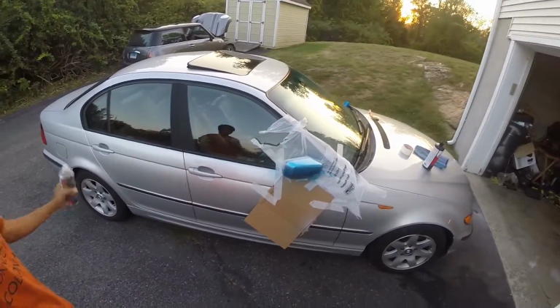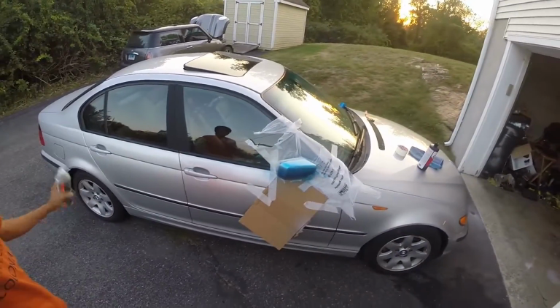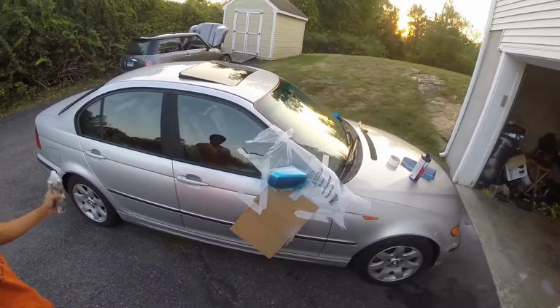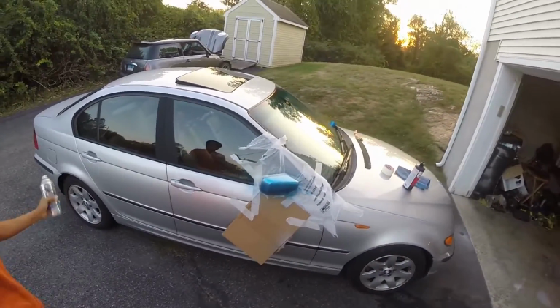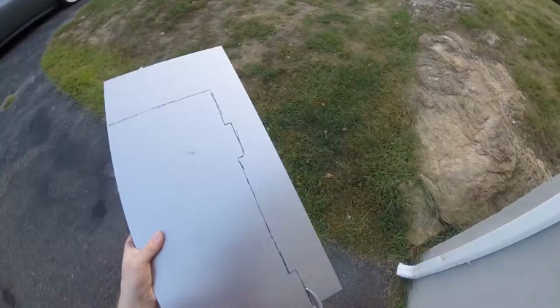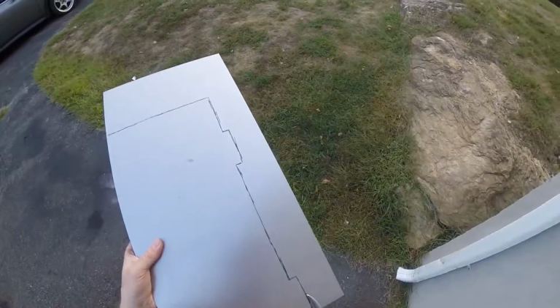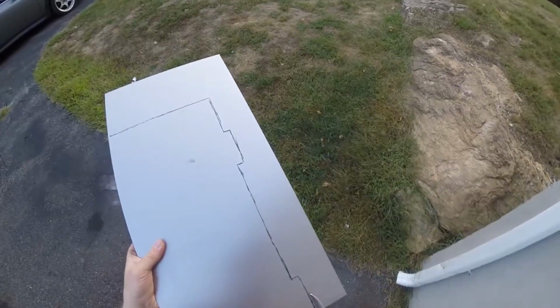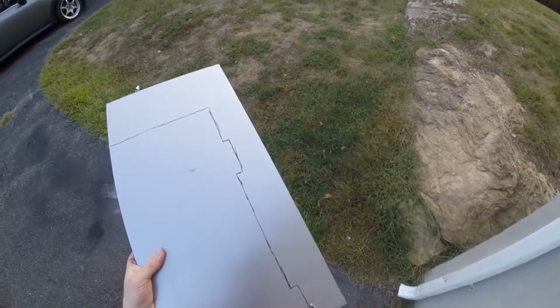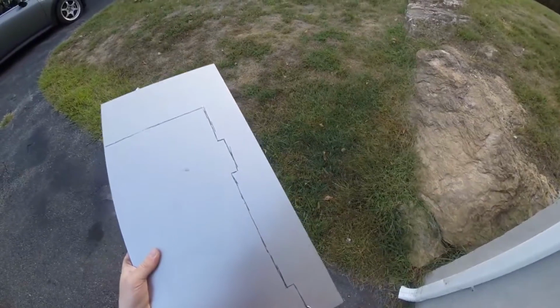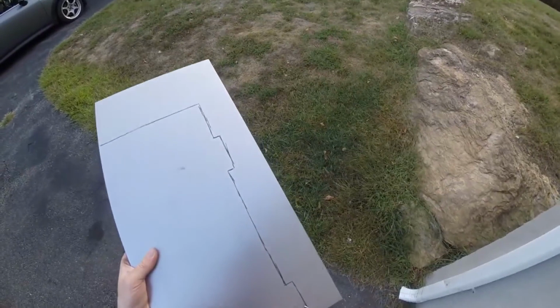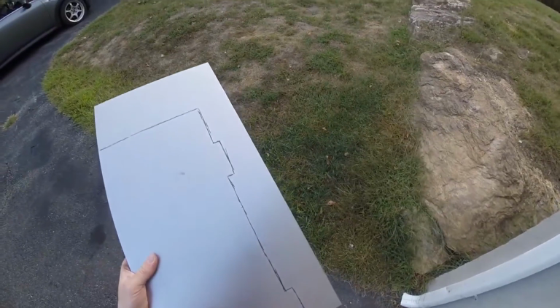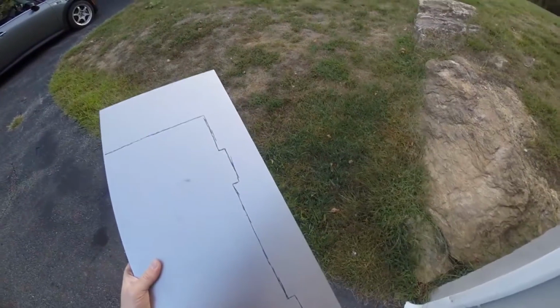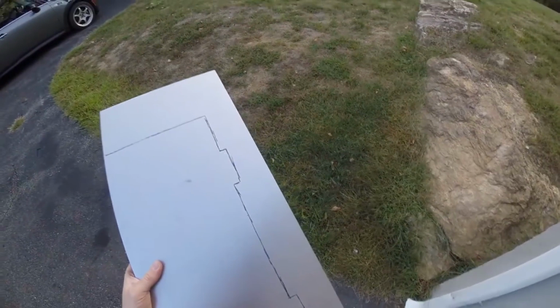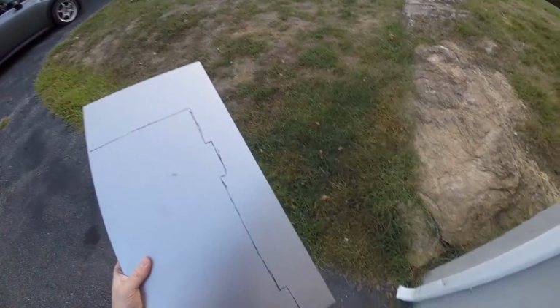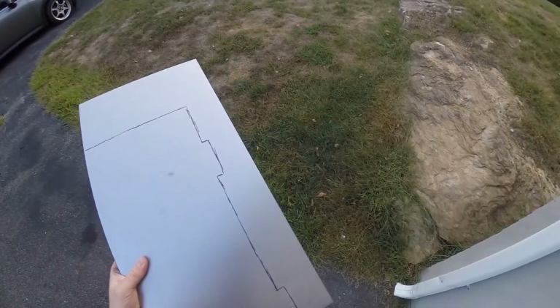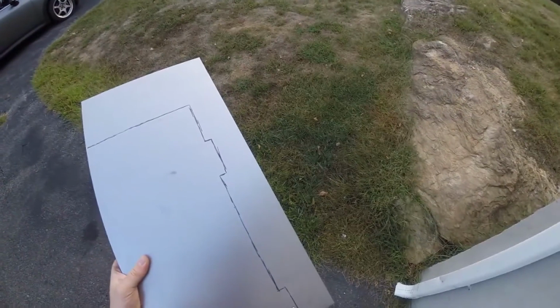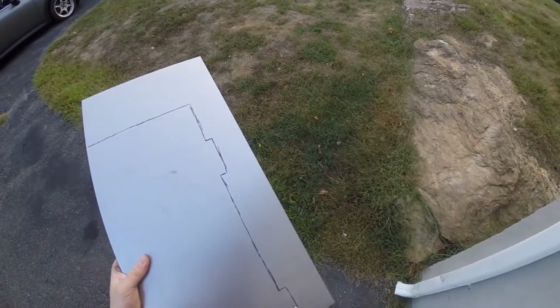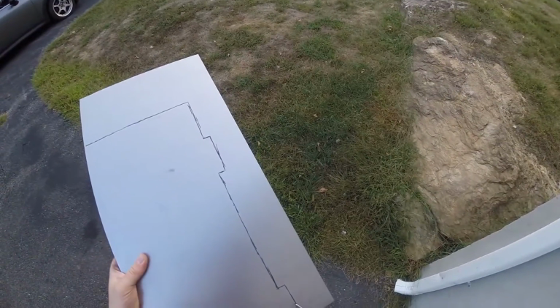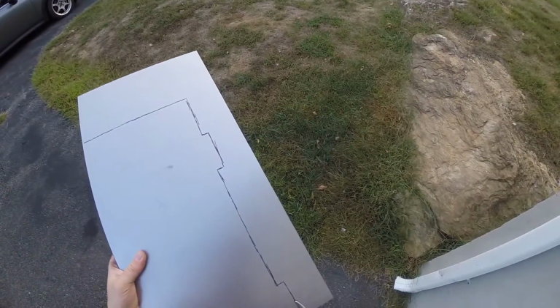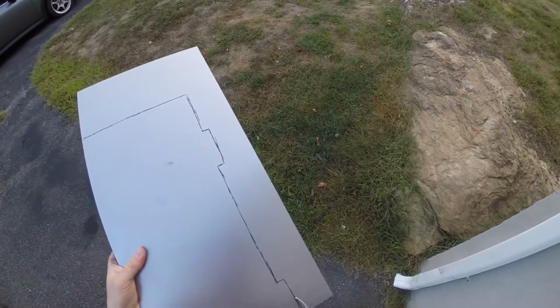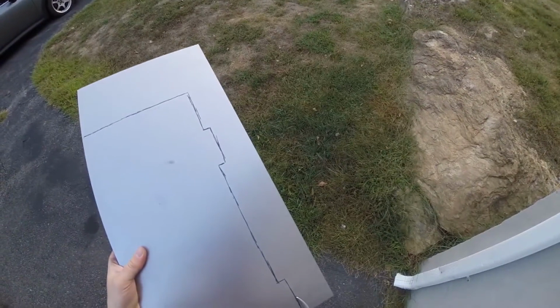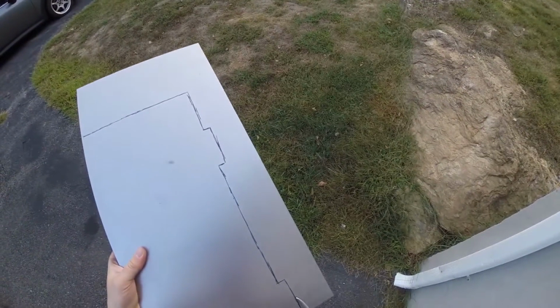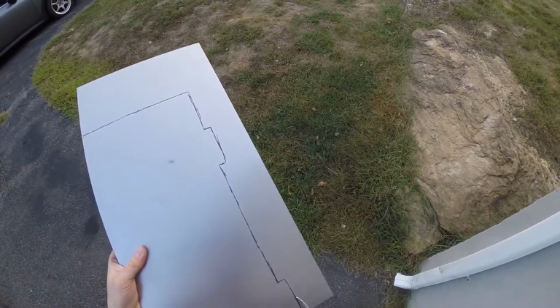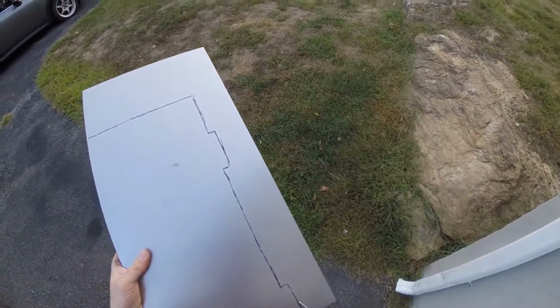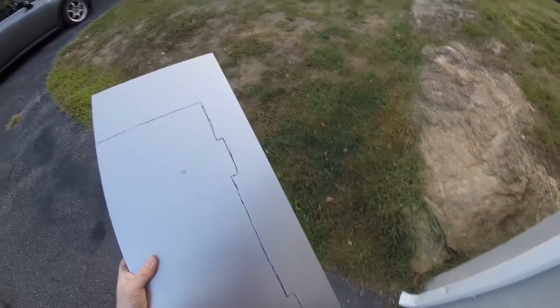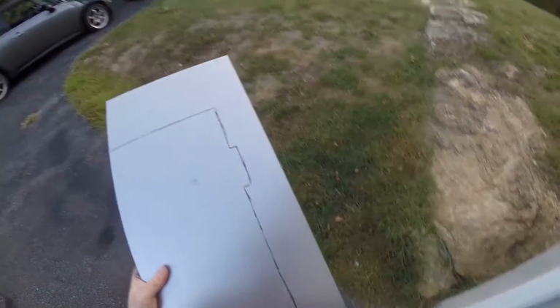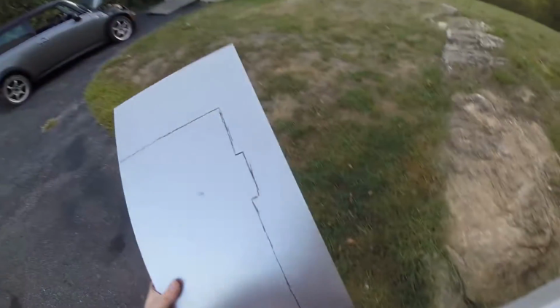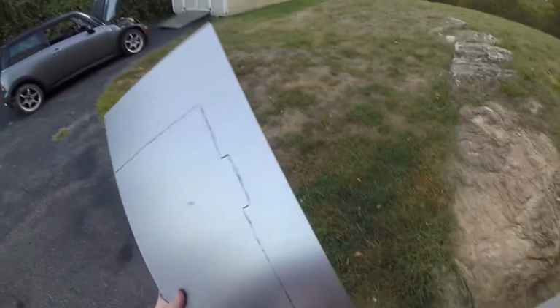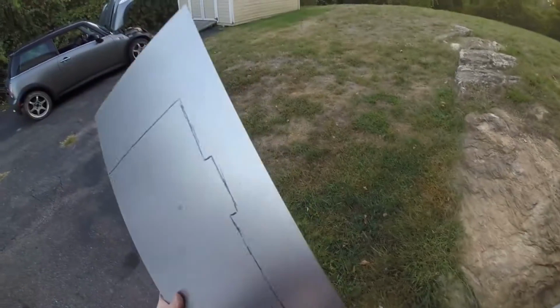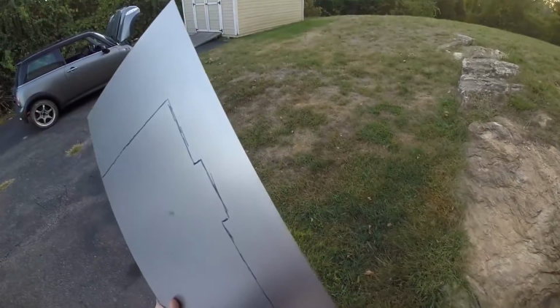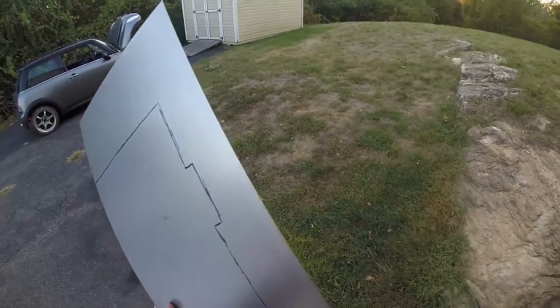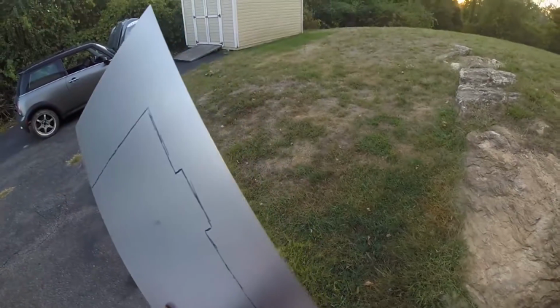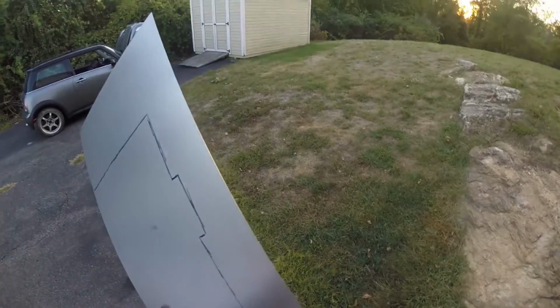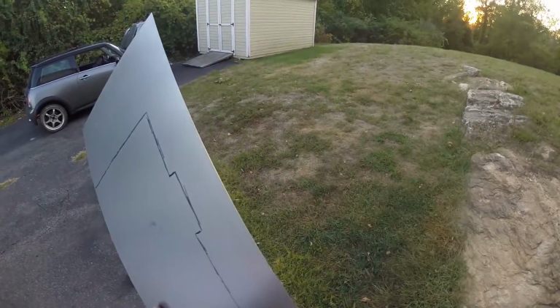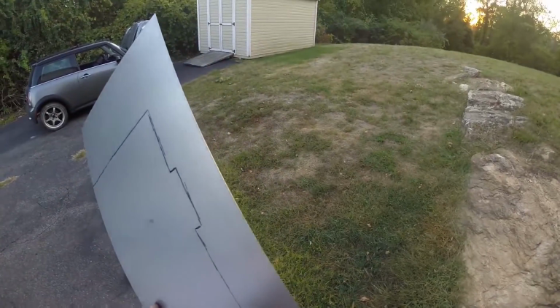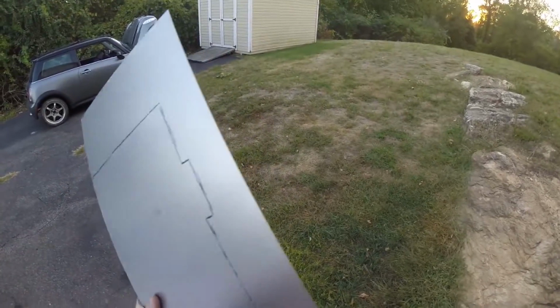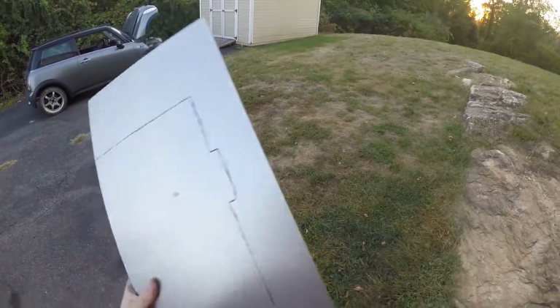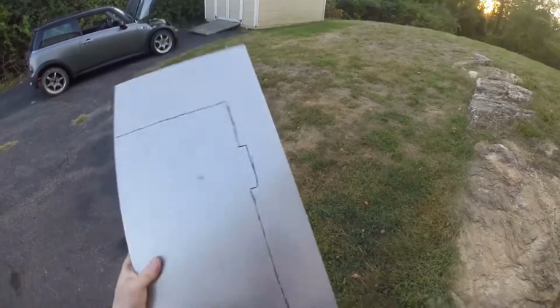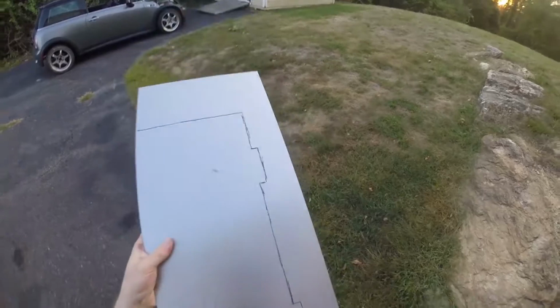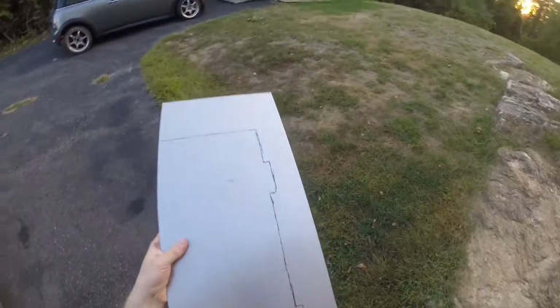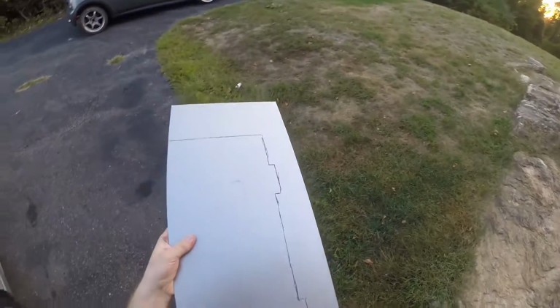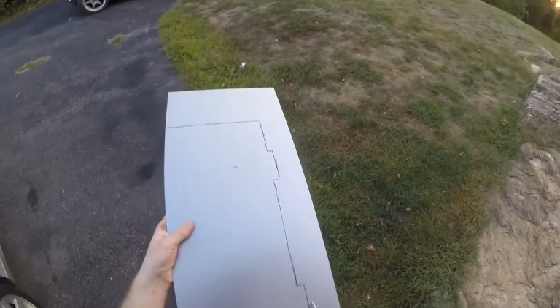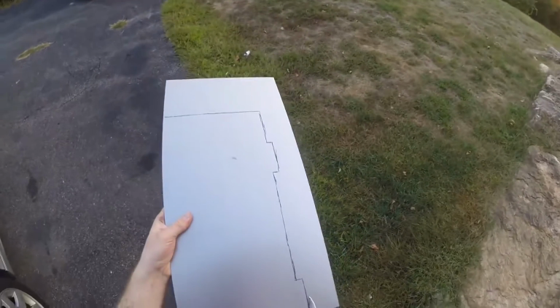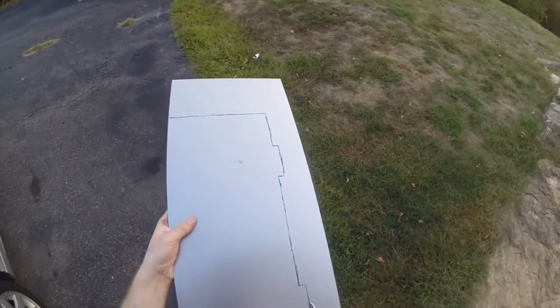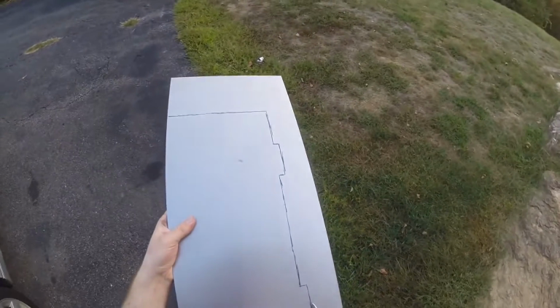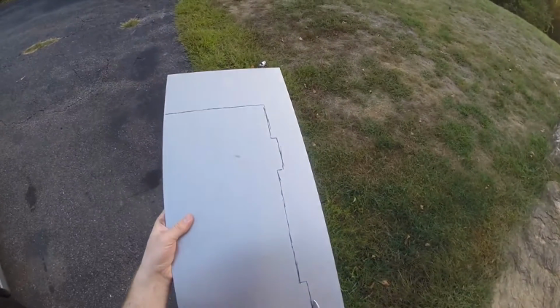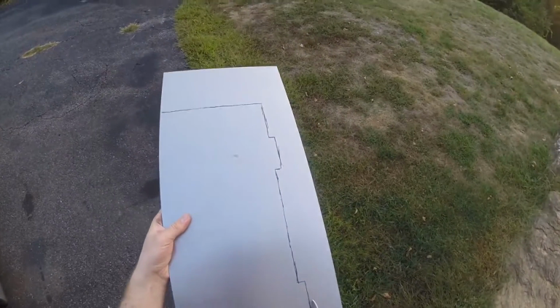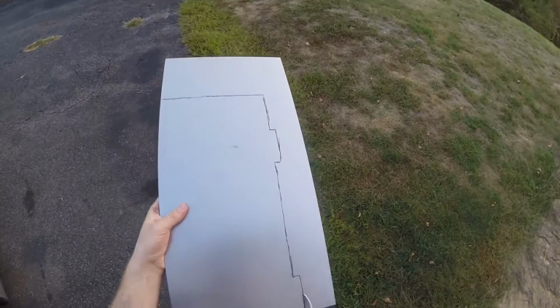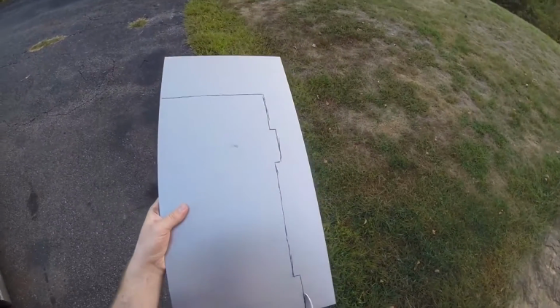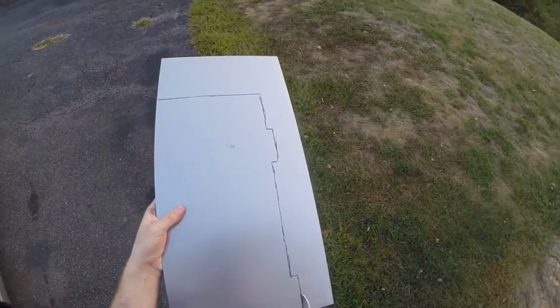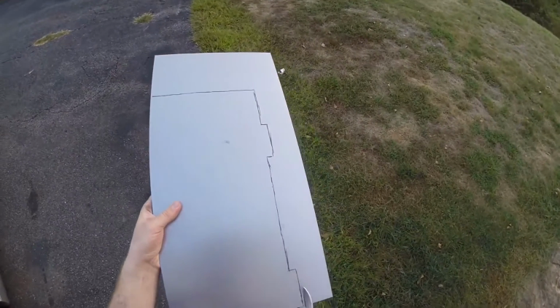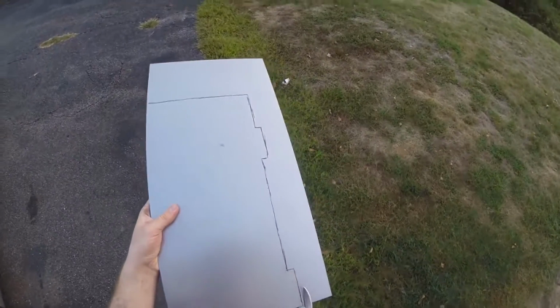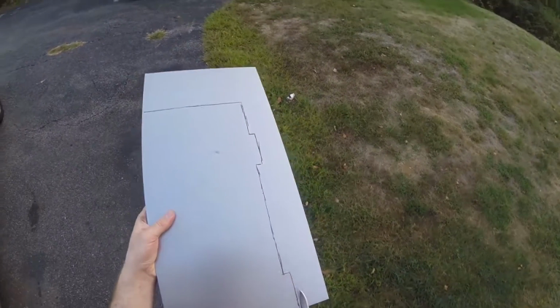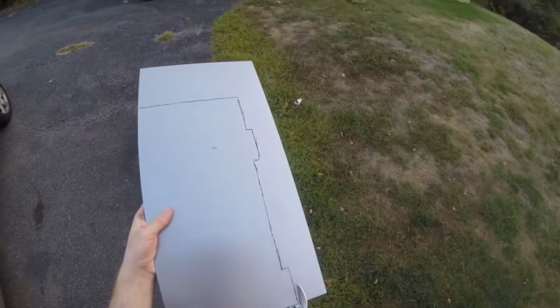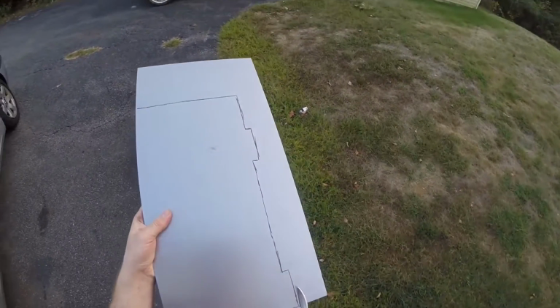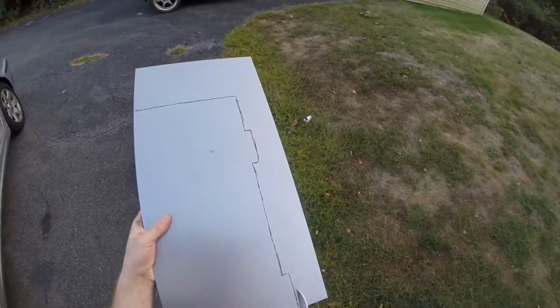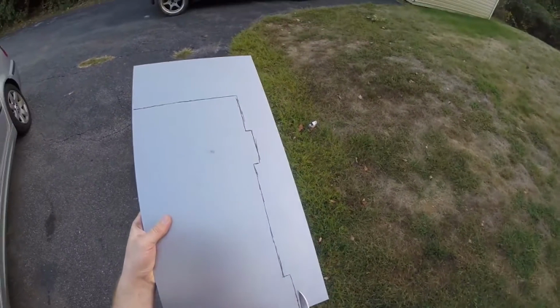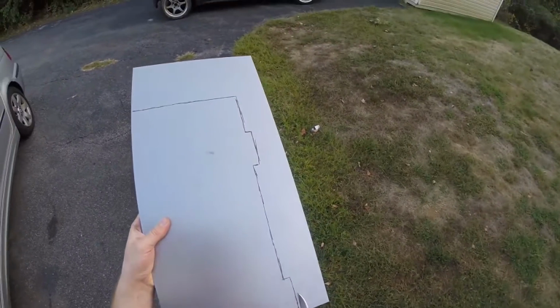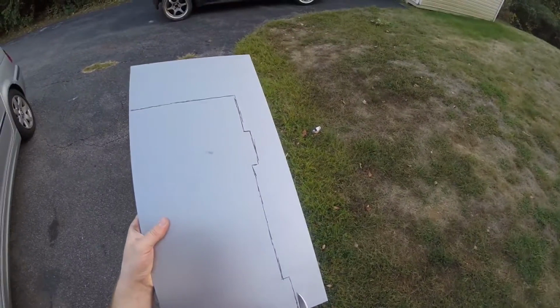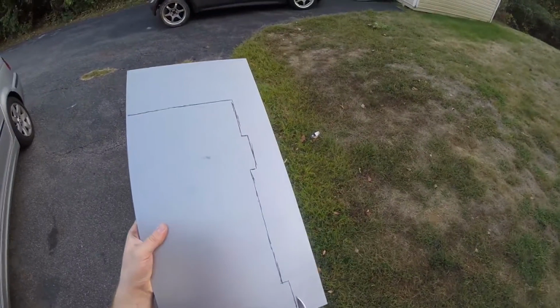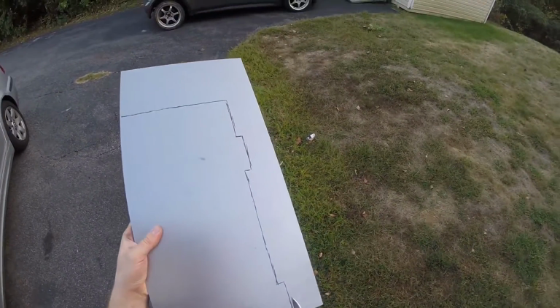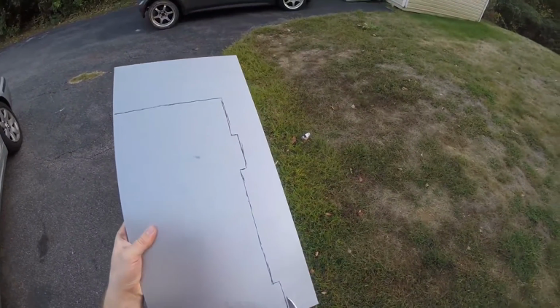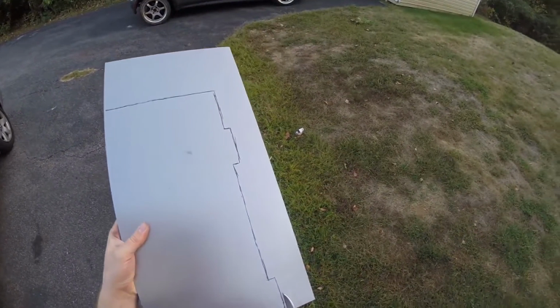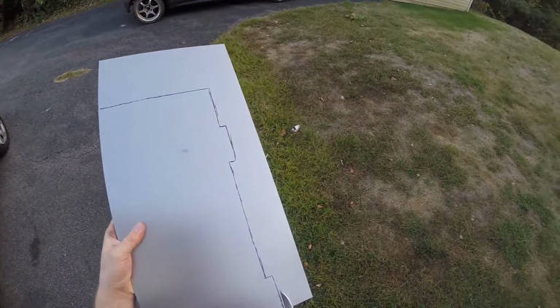So once you get the template made — this is 22 gauge steel — just cut it out.